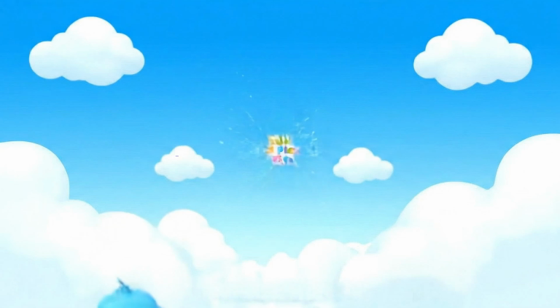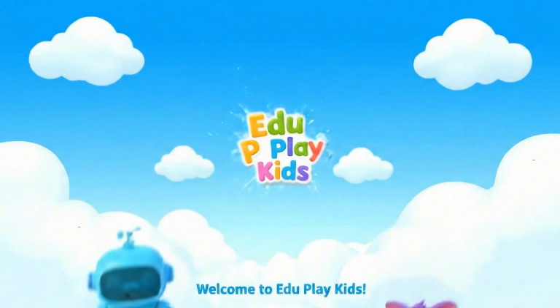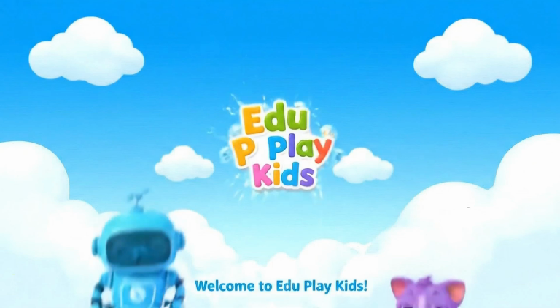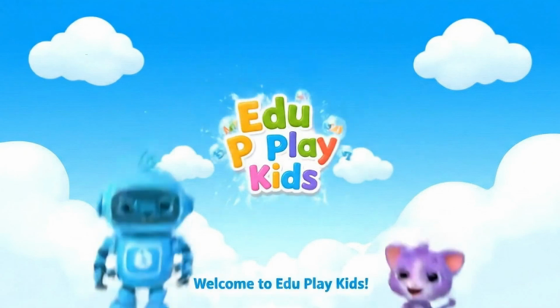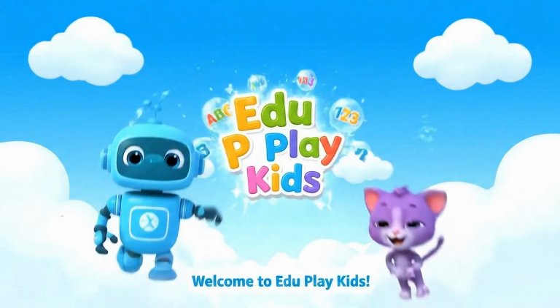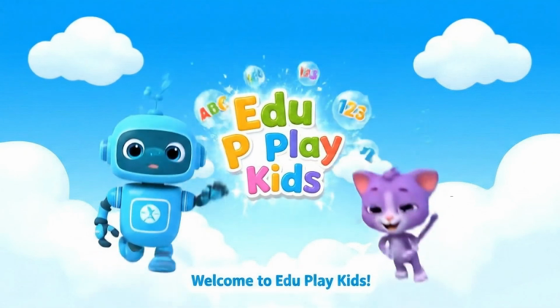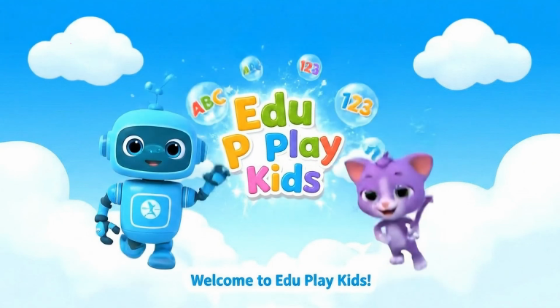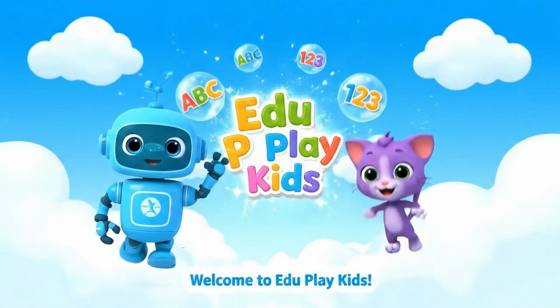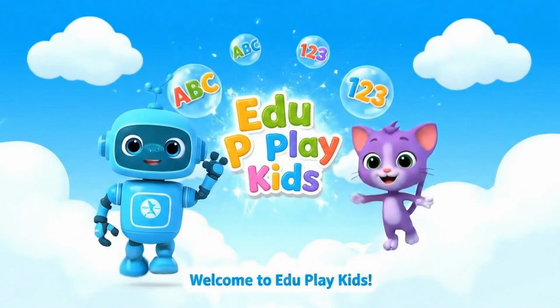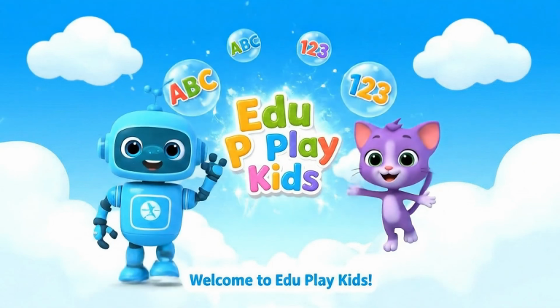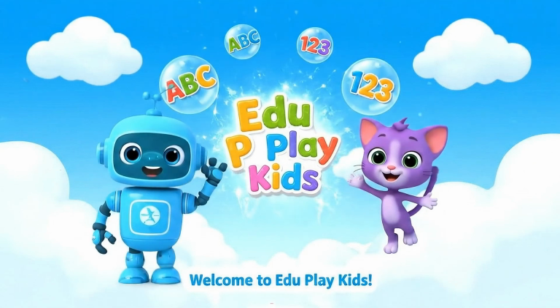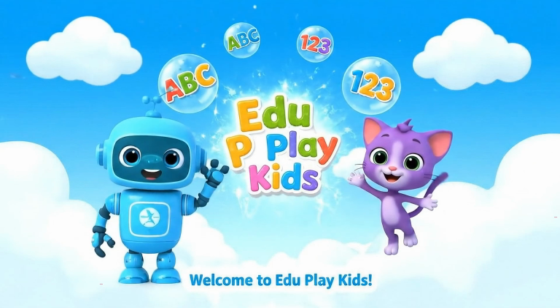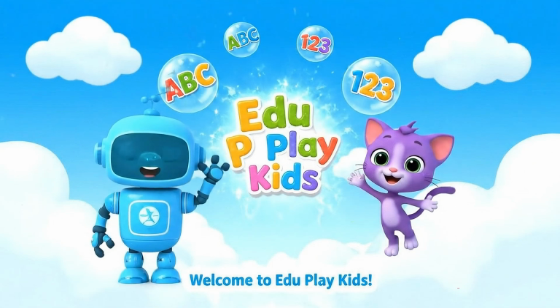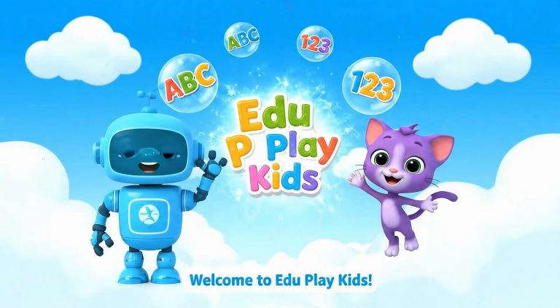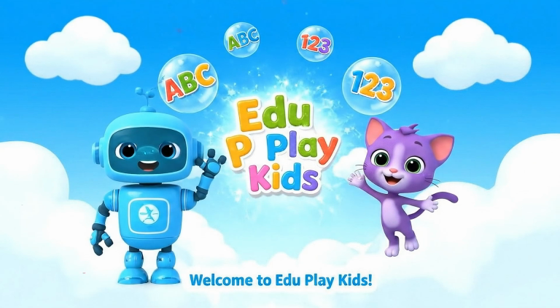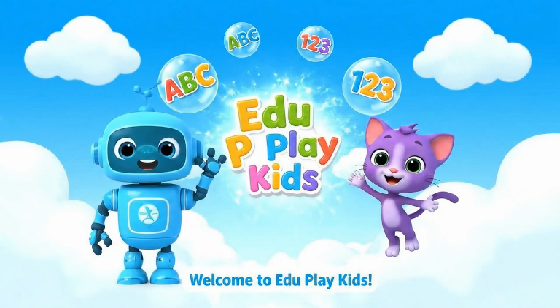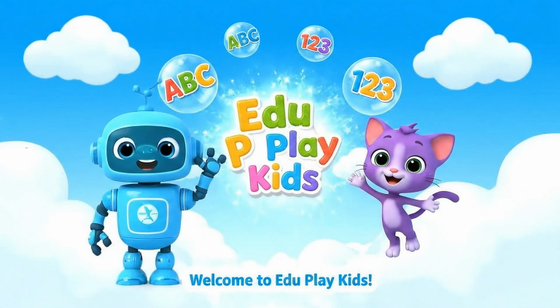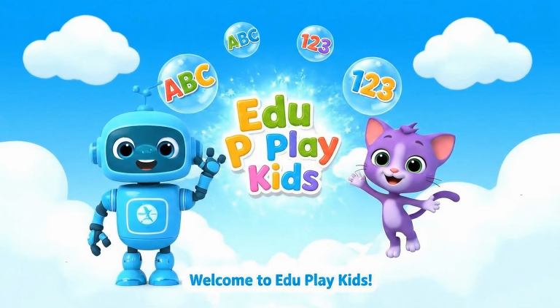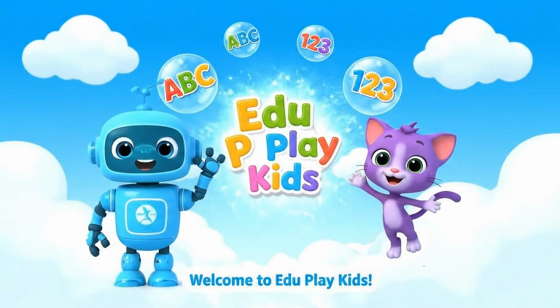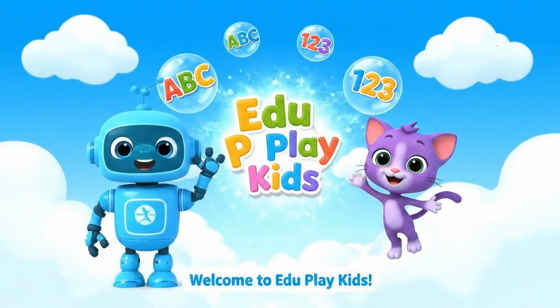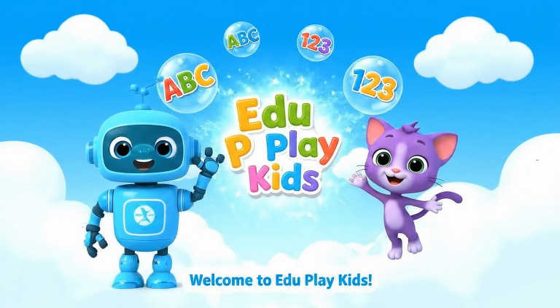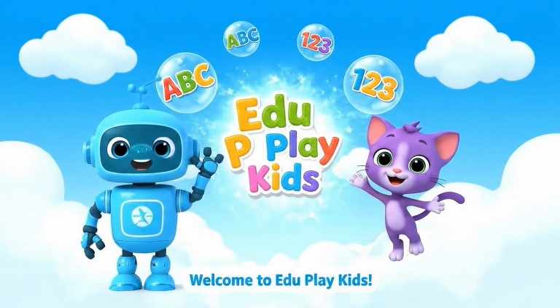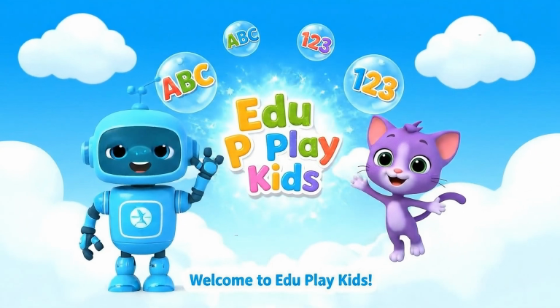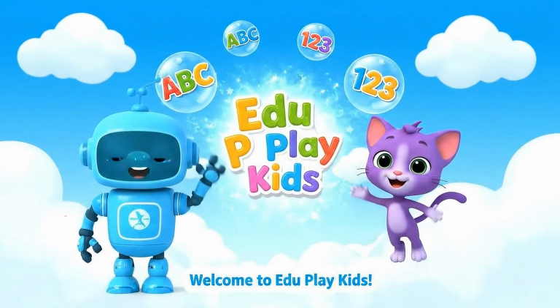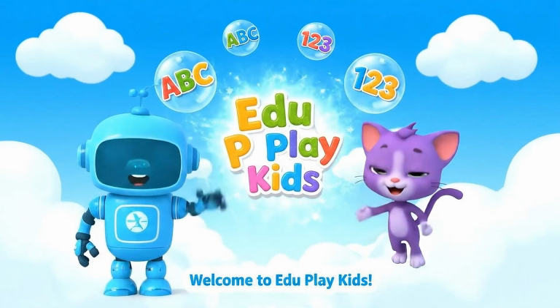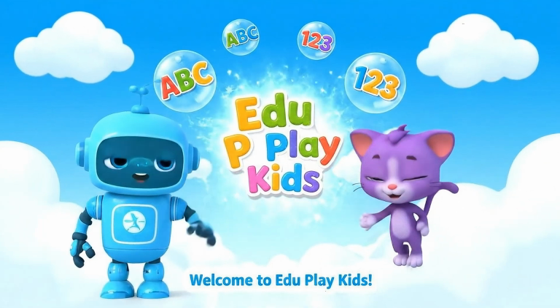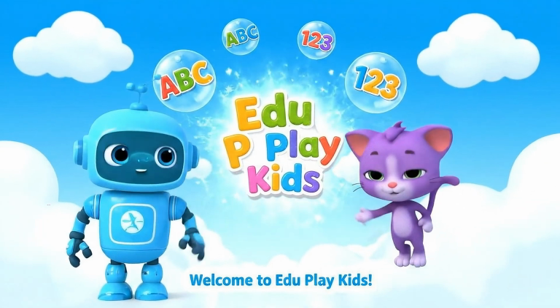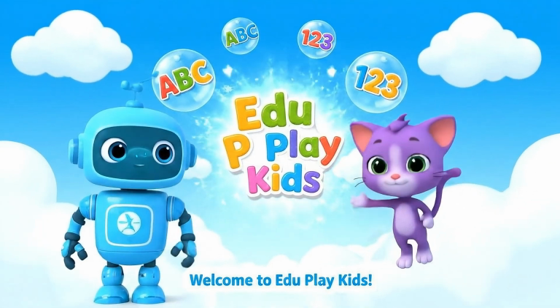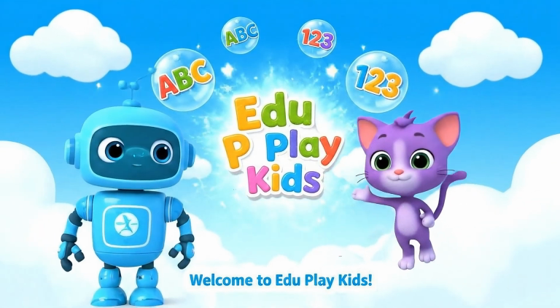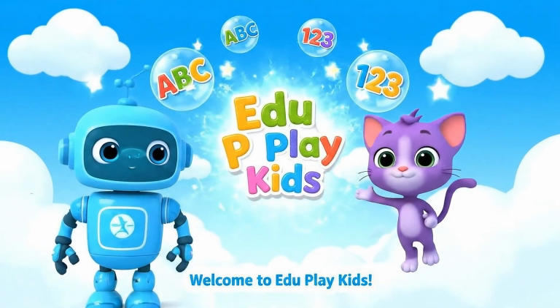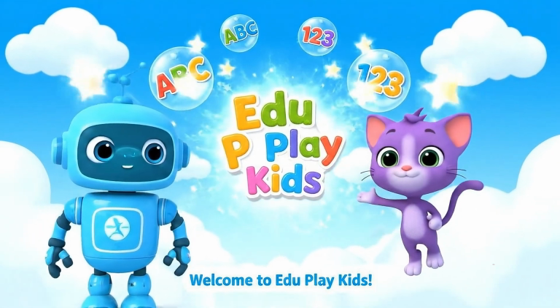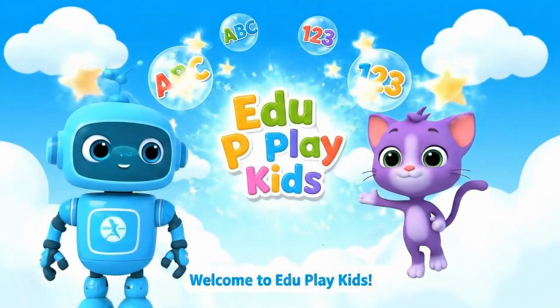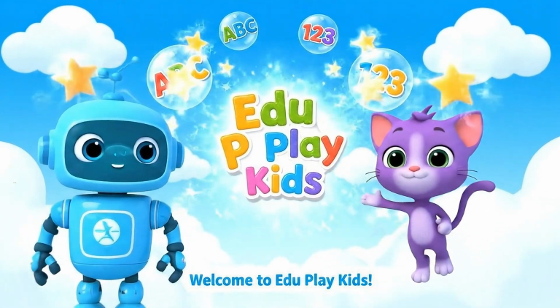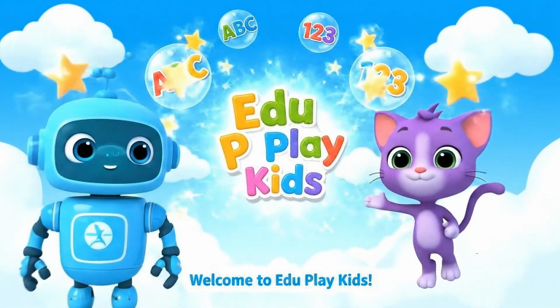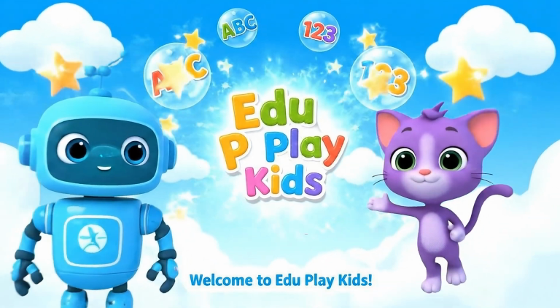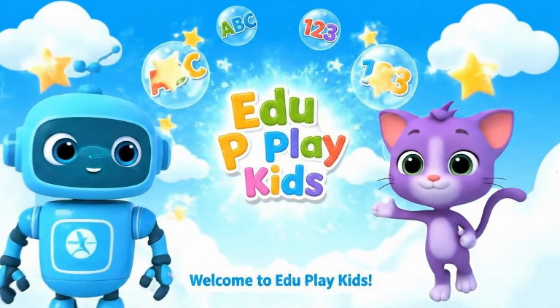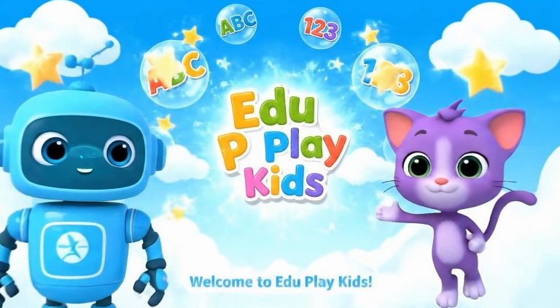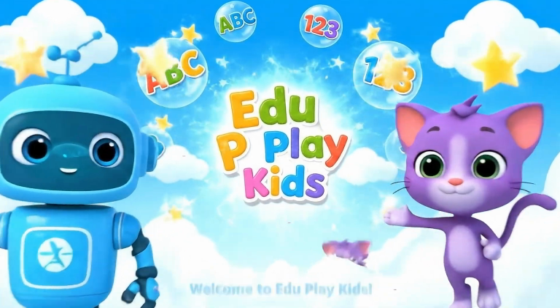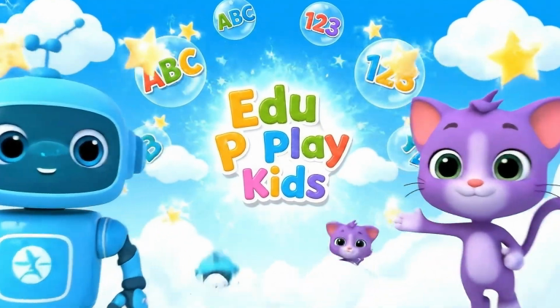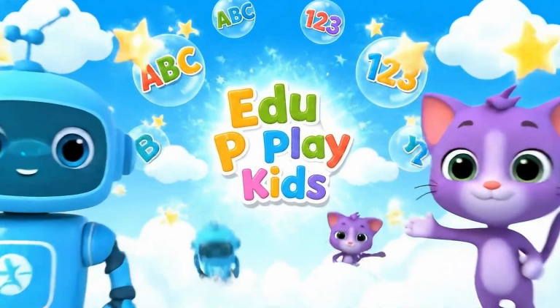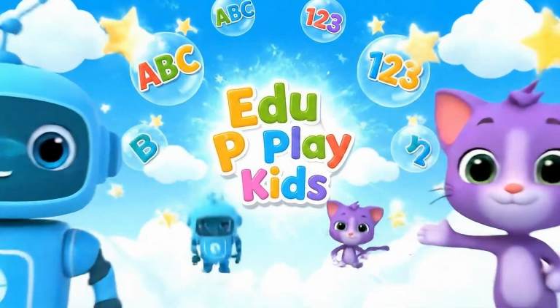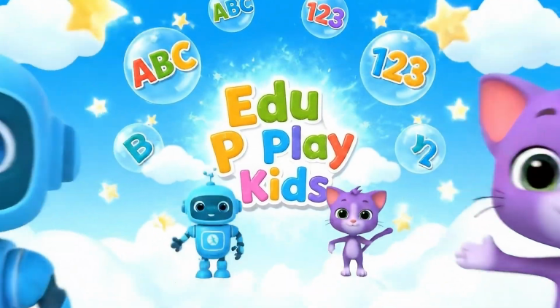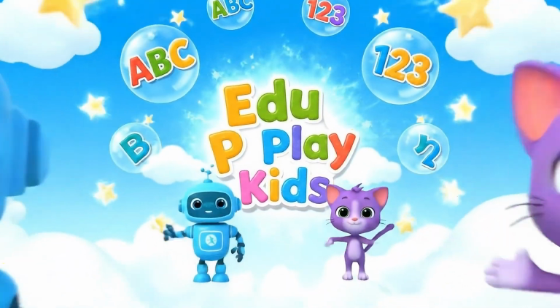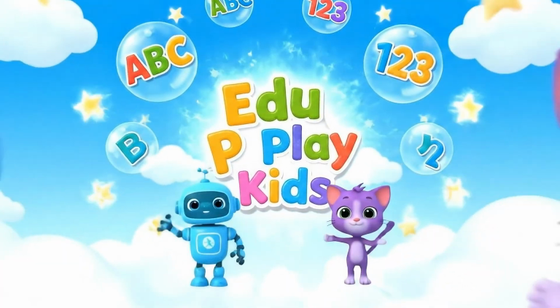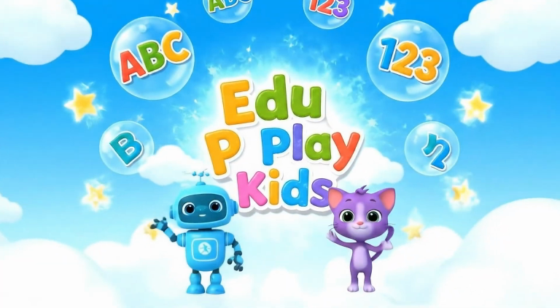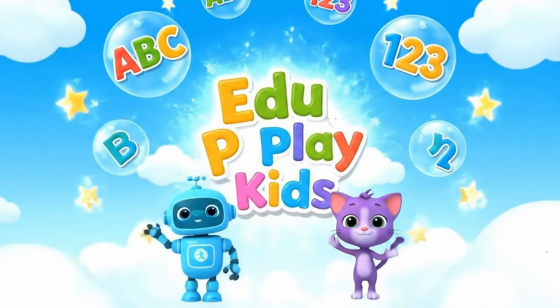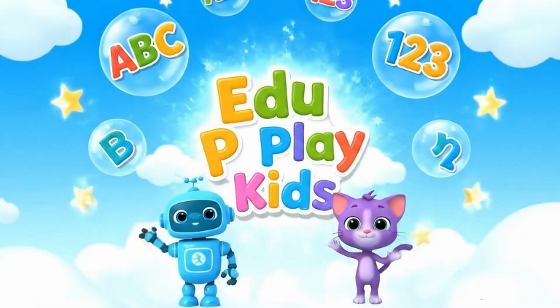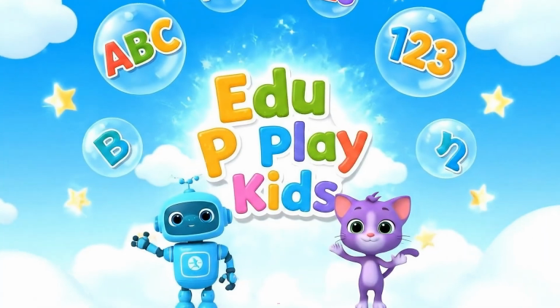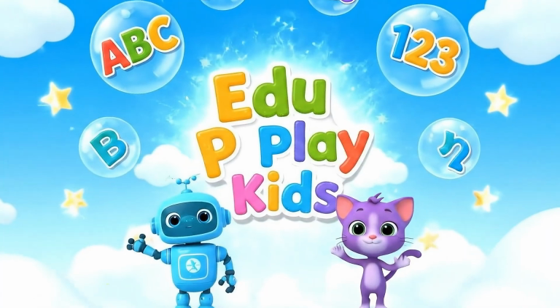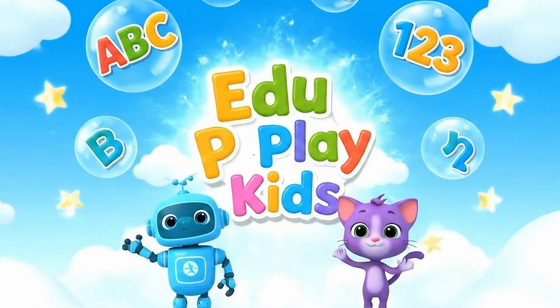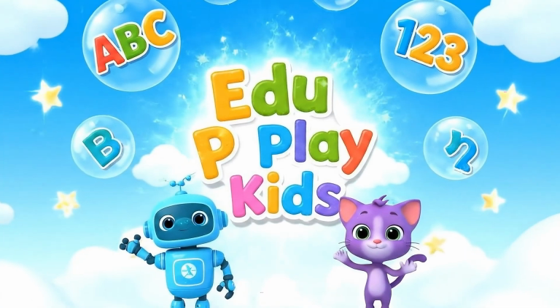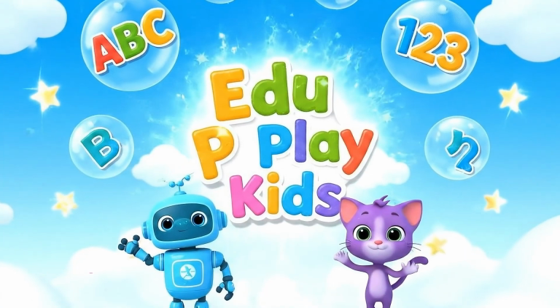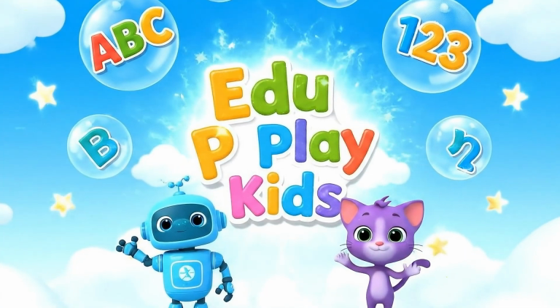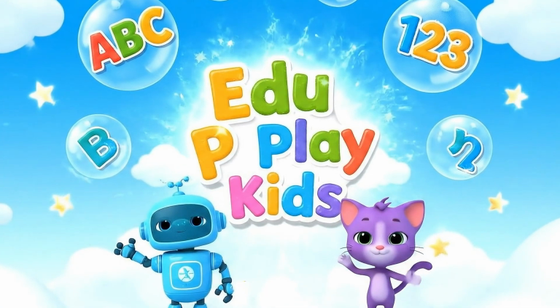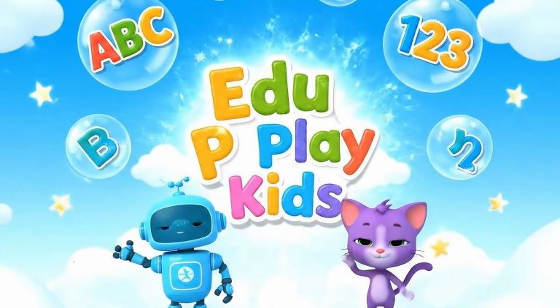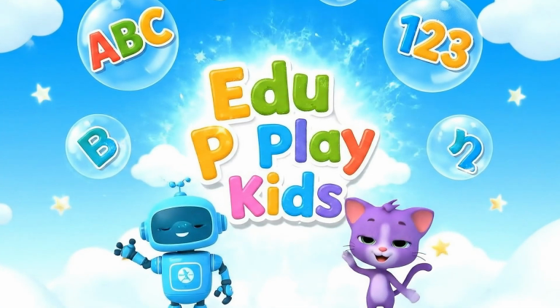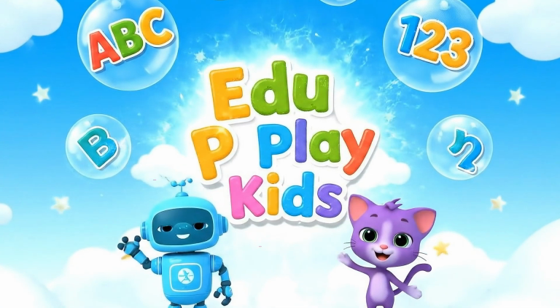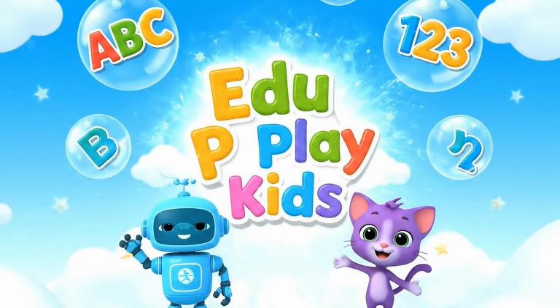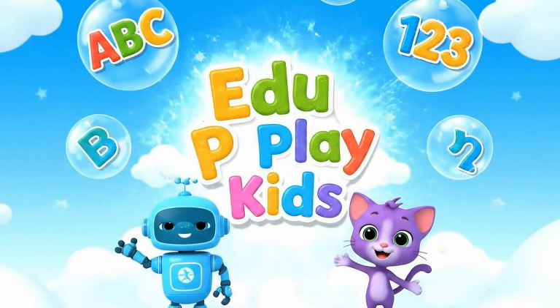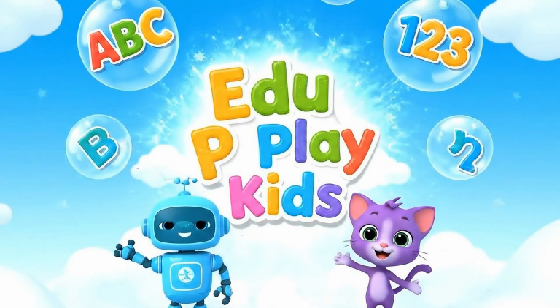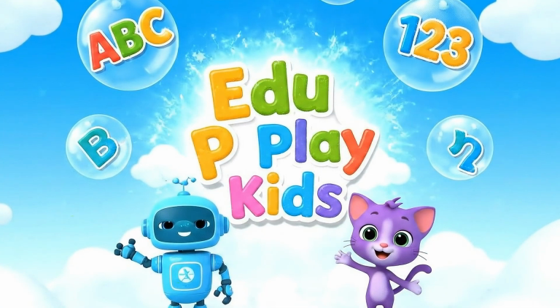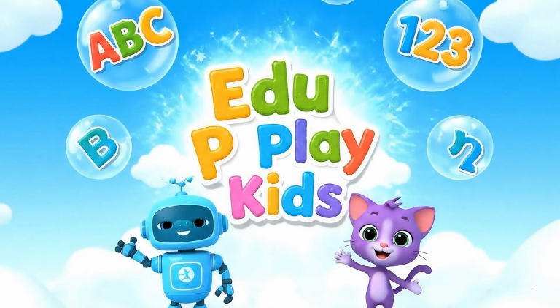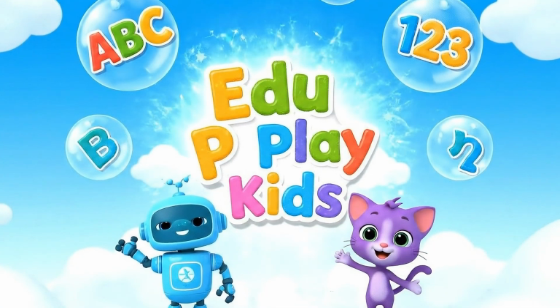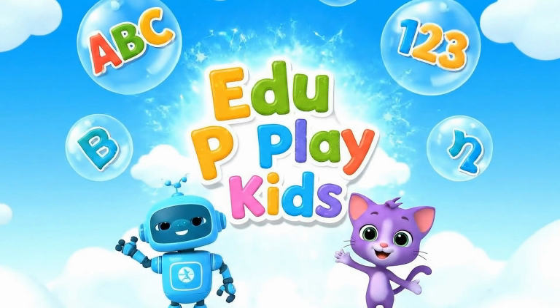Welcome to eDooPlay Kids, where learning is fun, safe, and full of imagination.